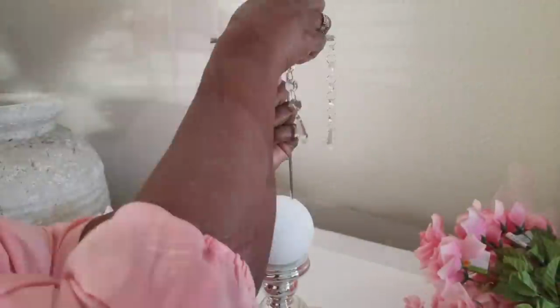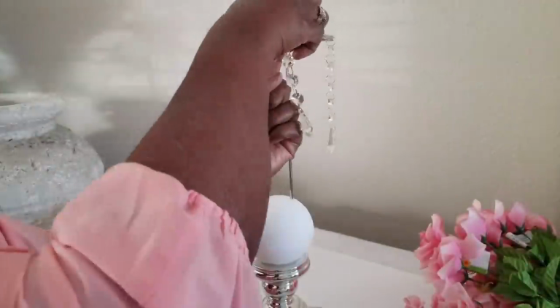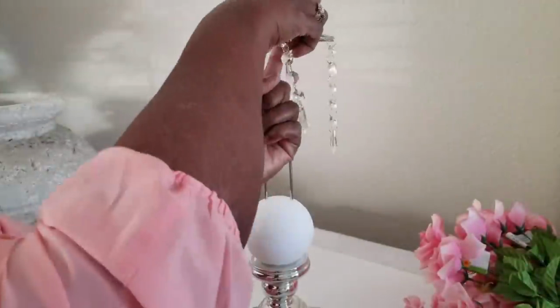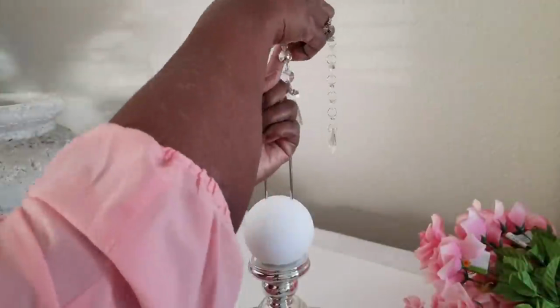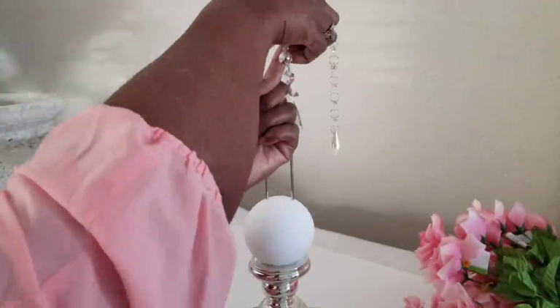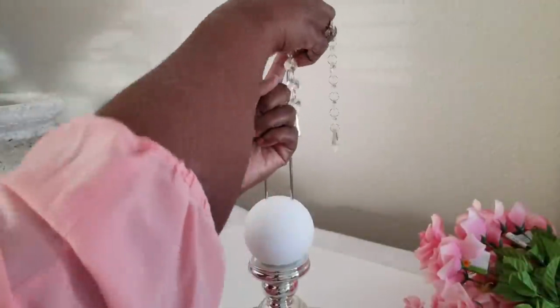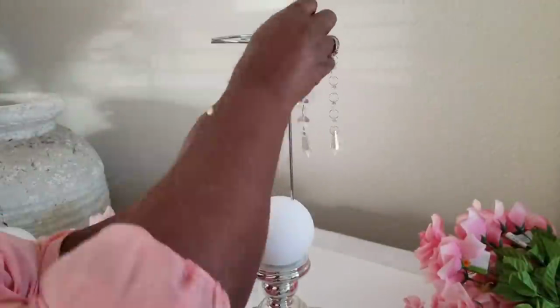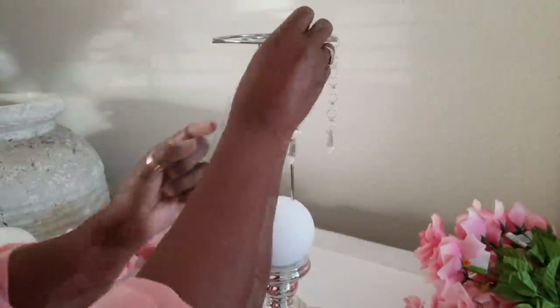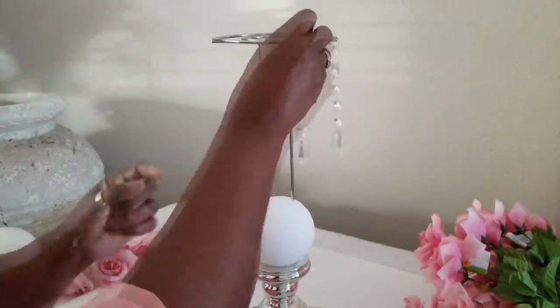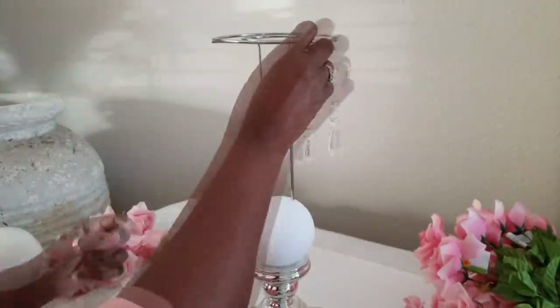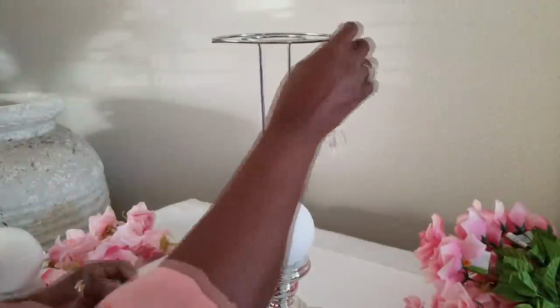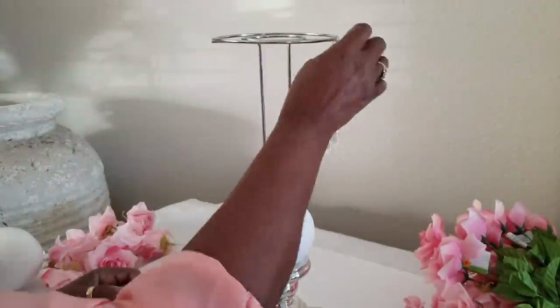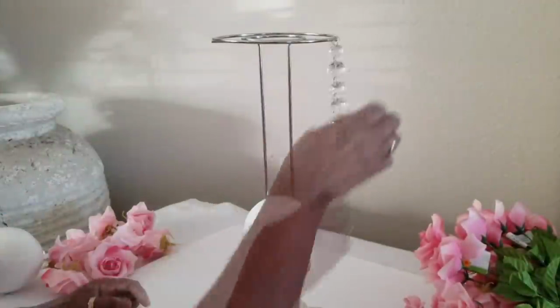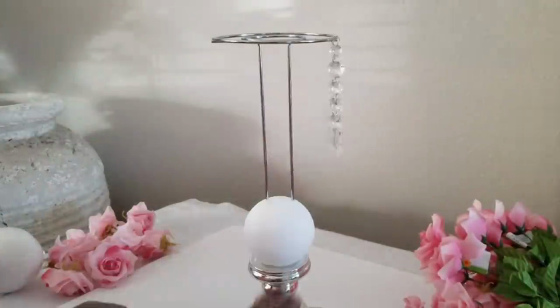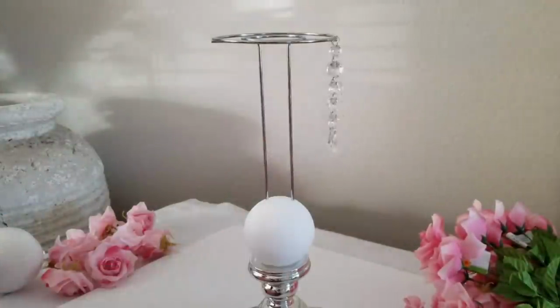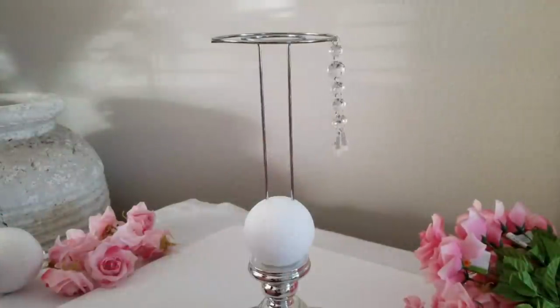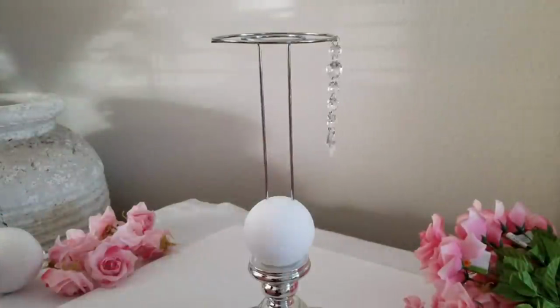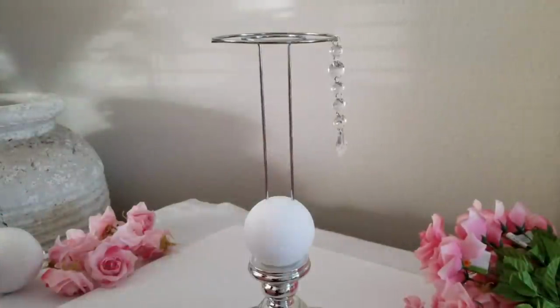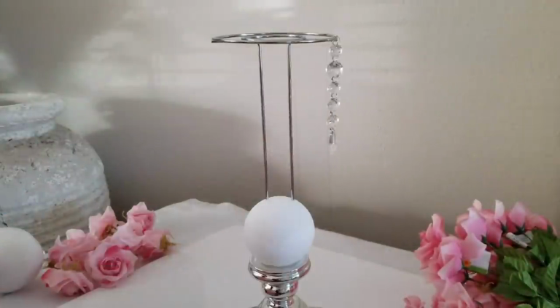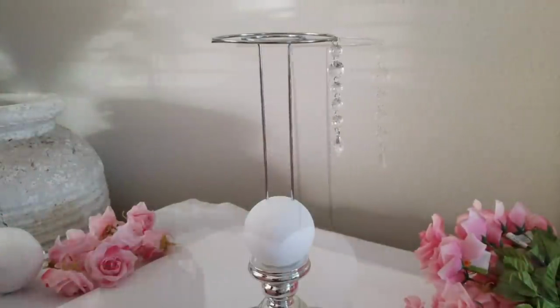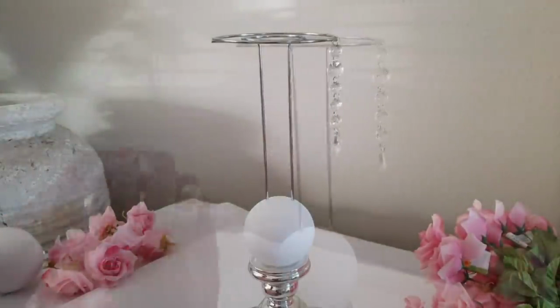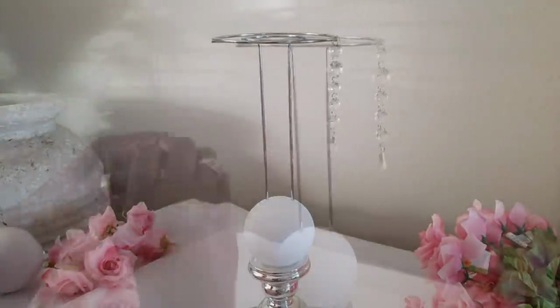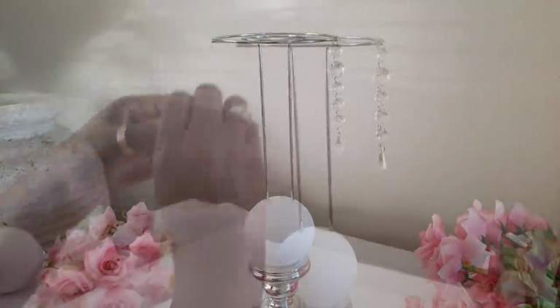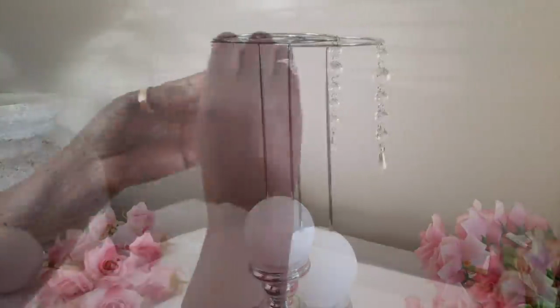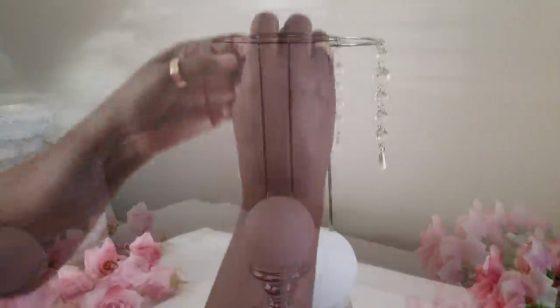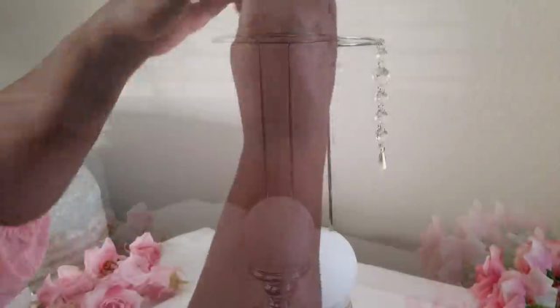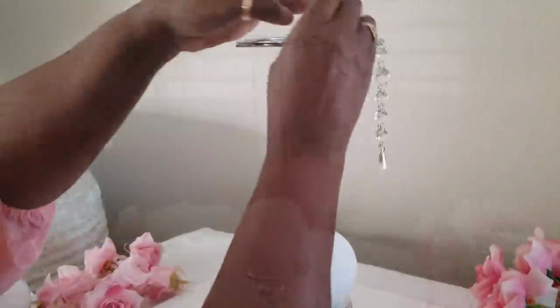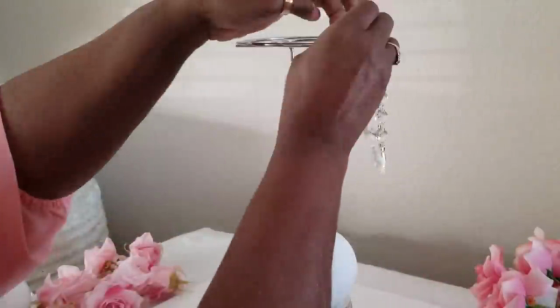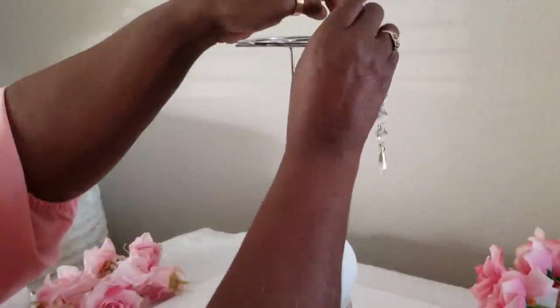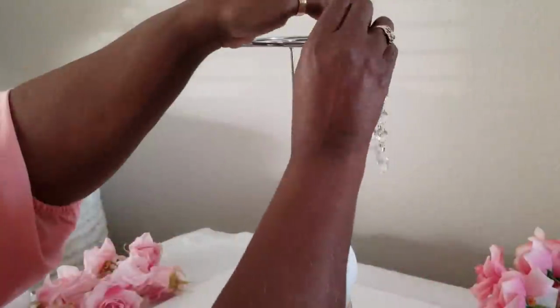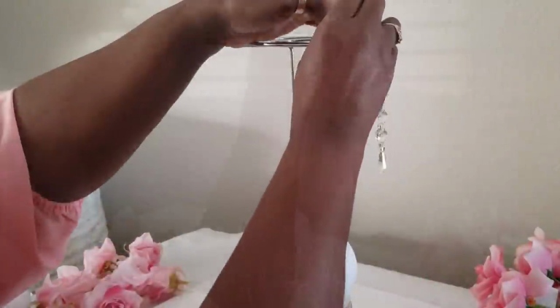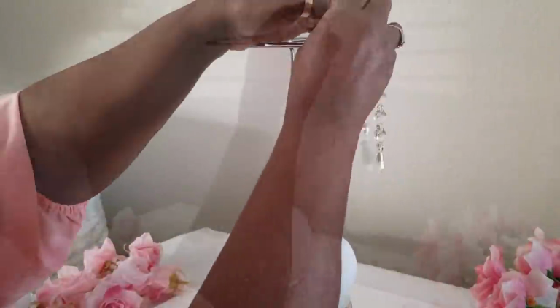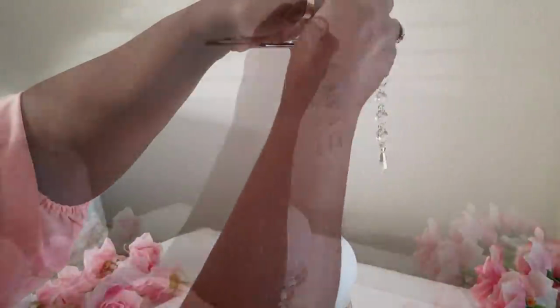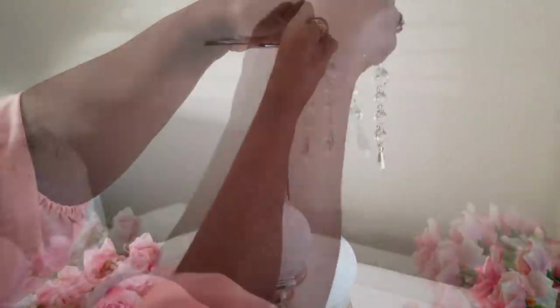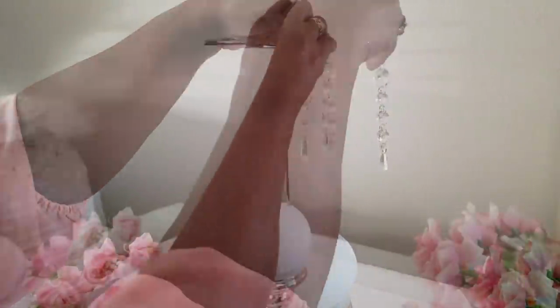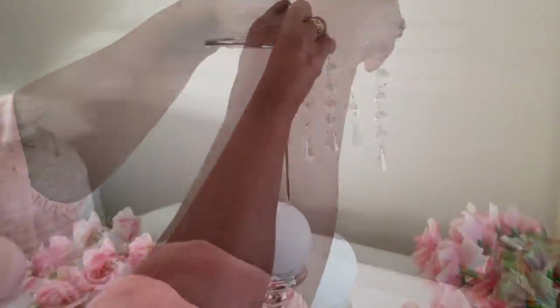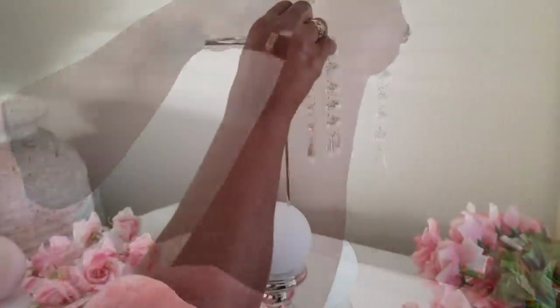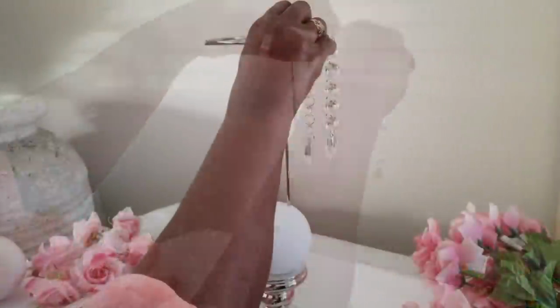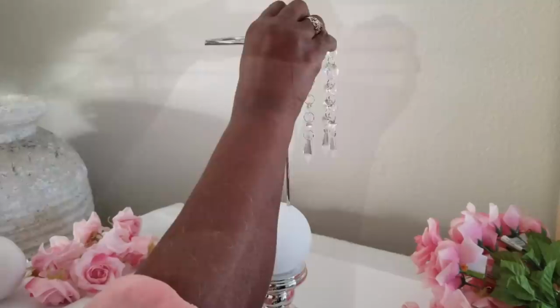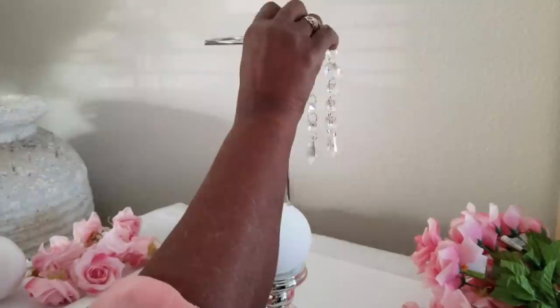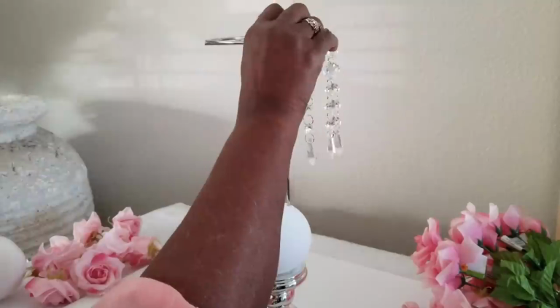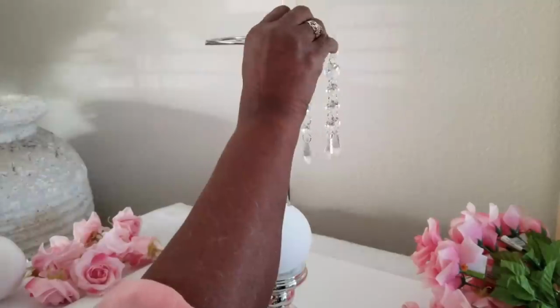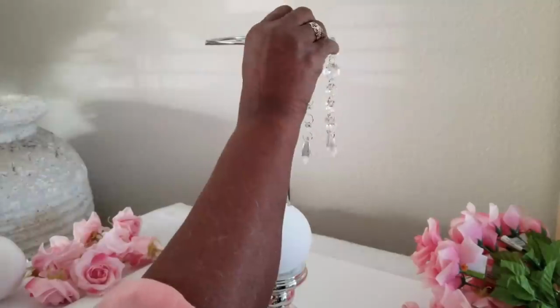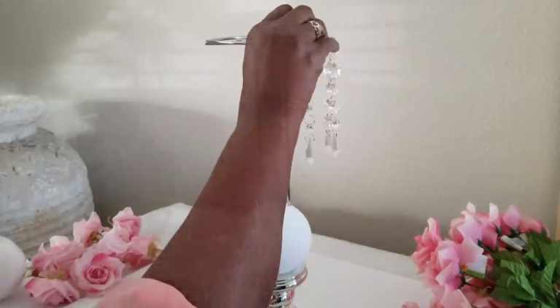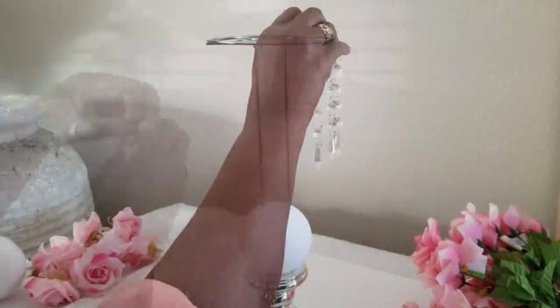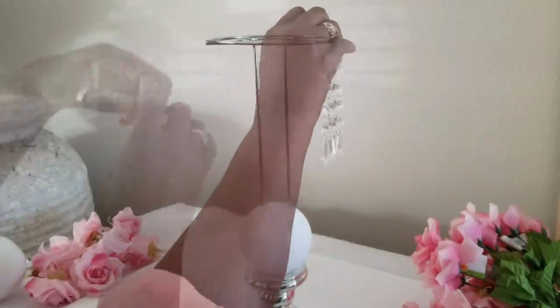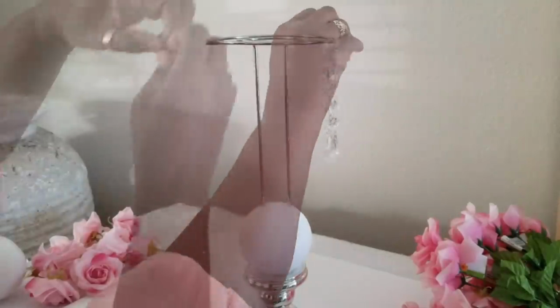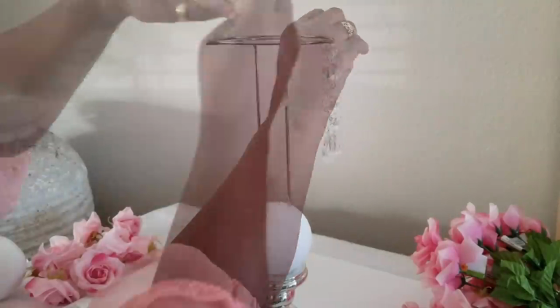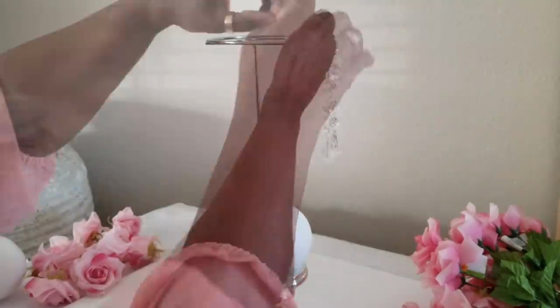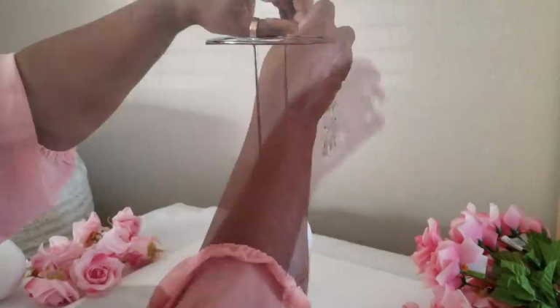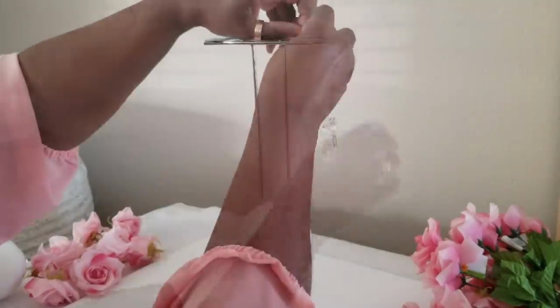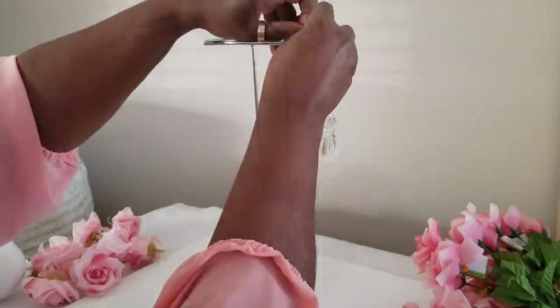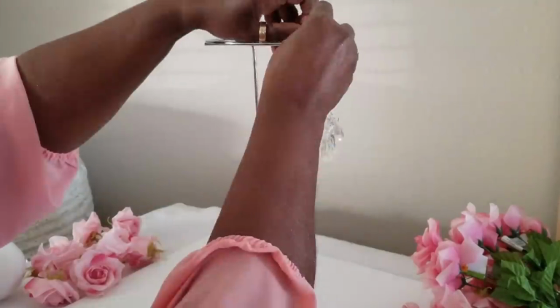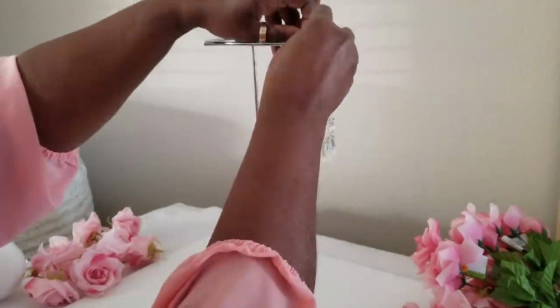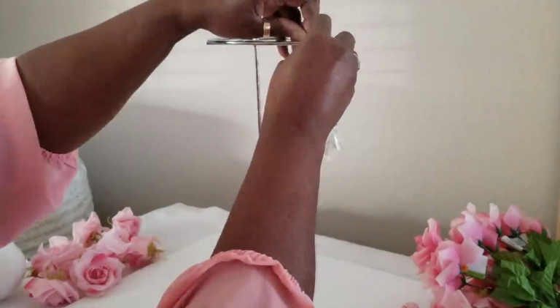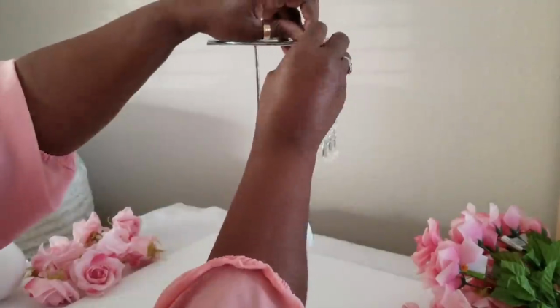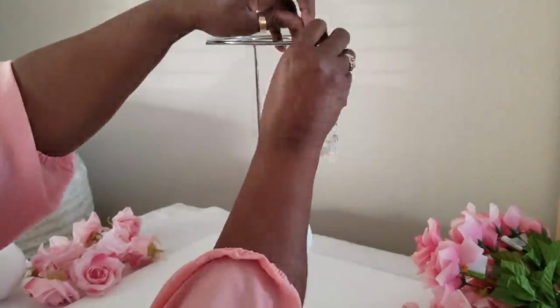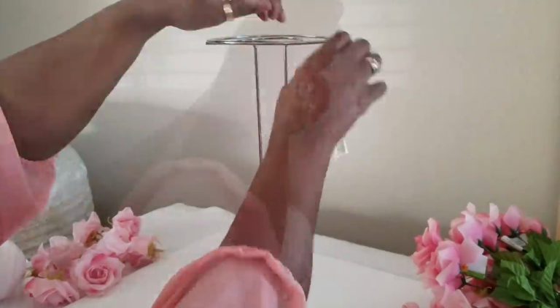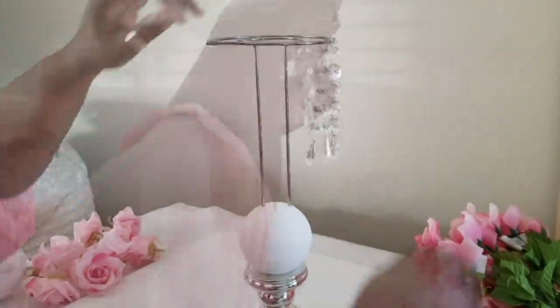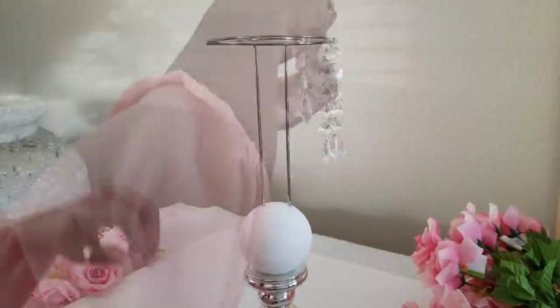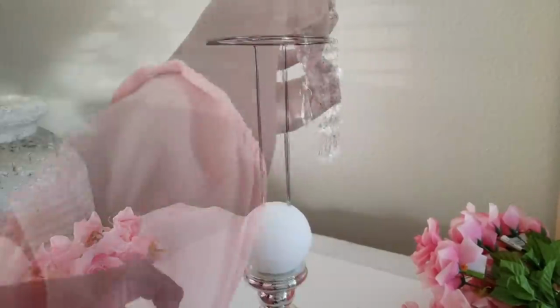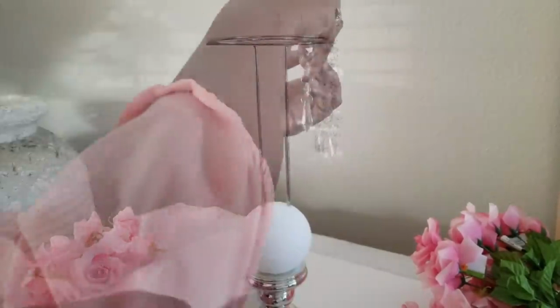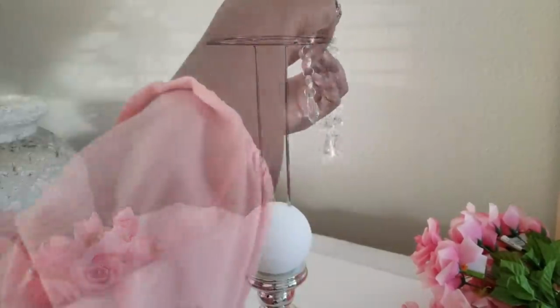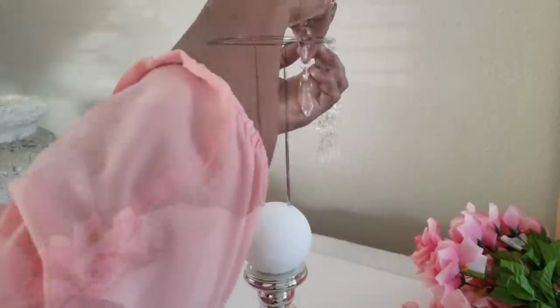We are attaching the chandelier beads to the paper towel rack and we will continue the process until it's complete.